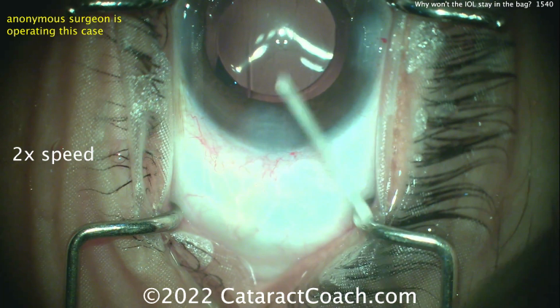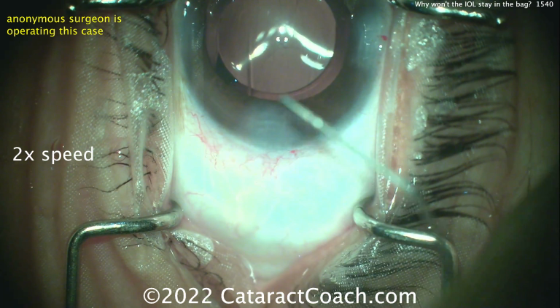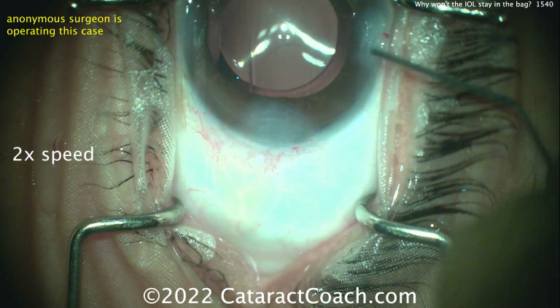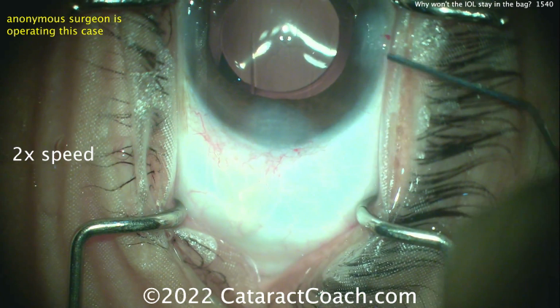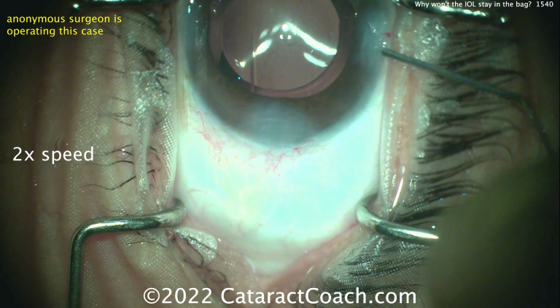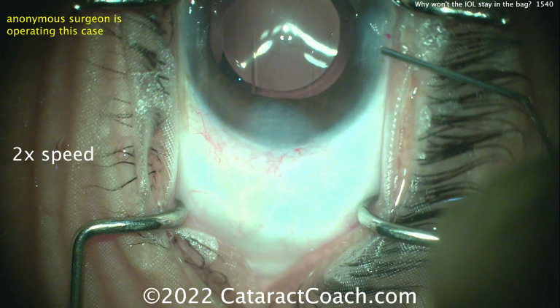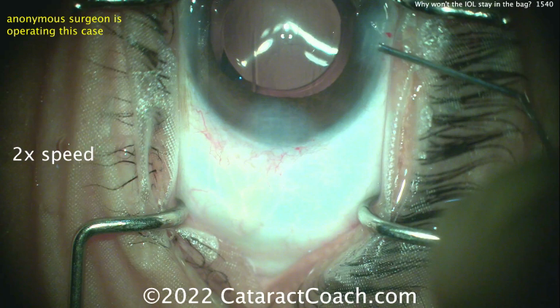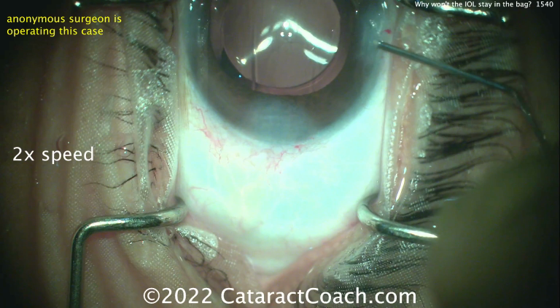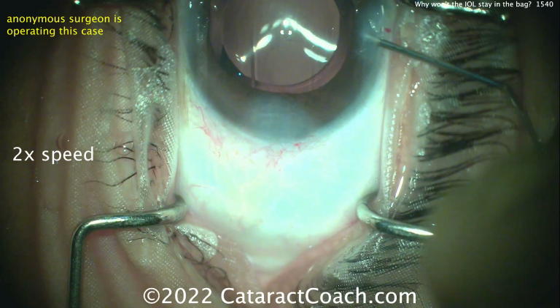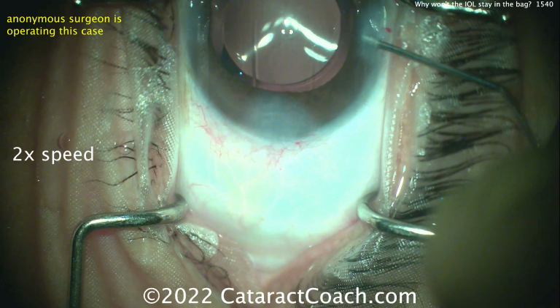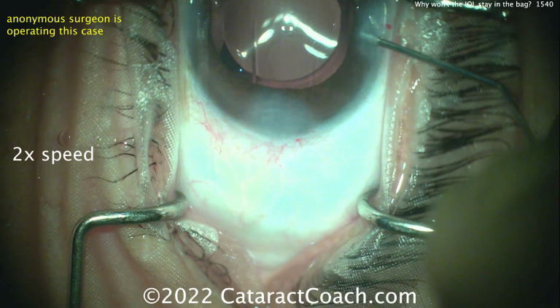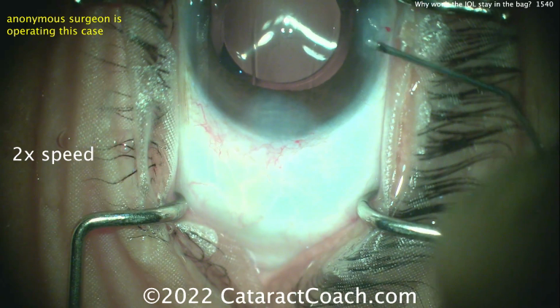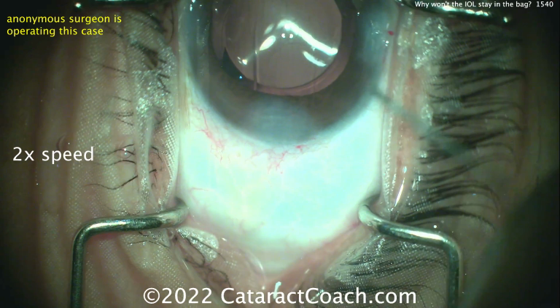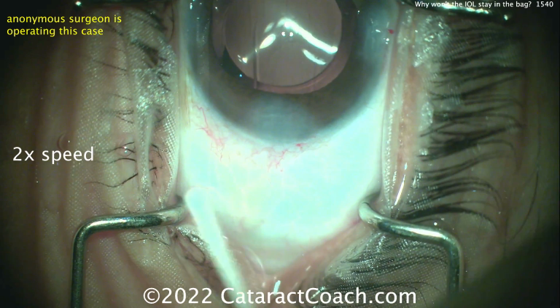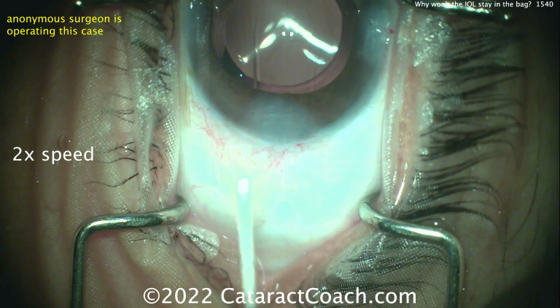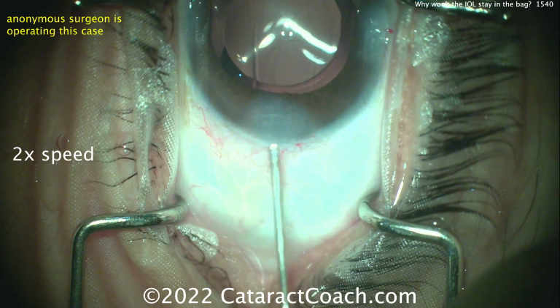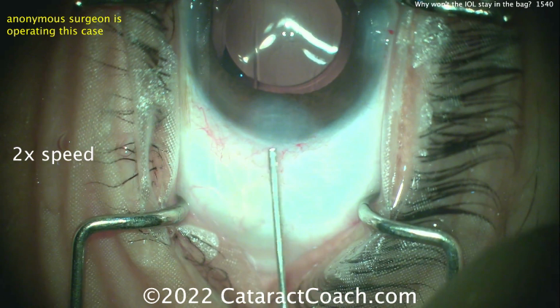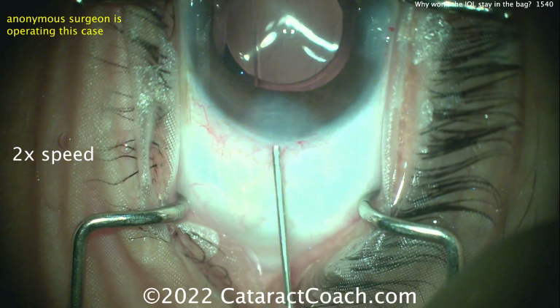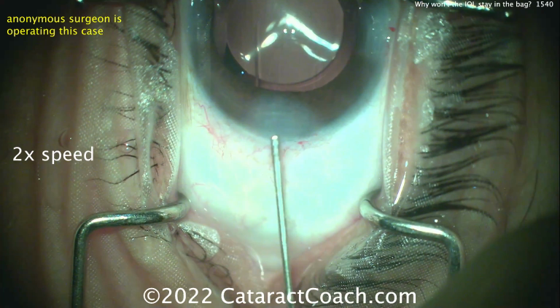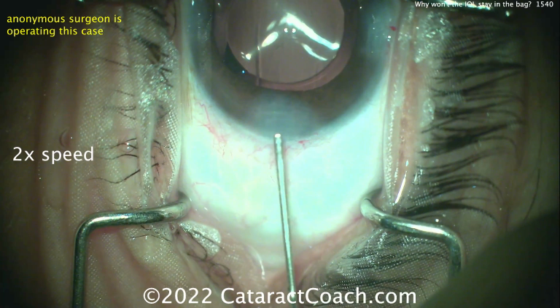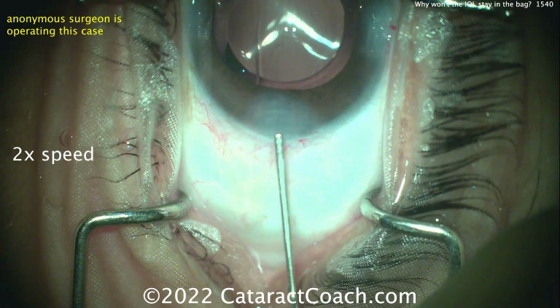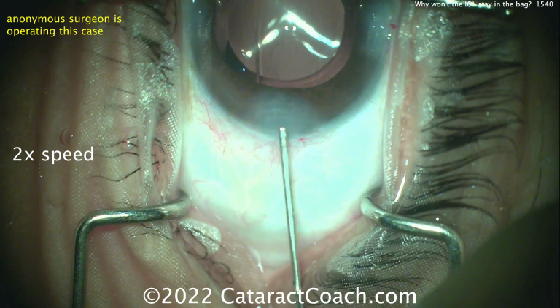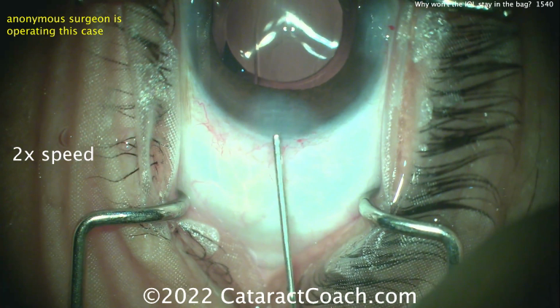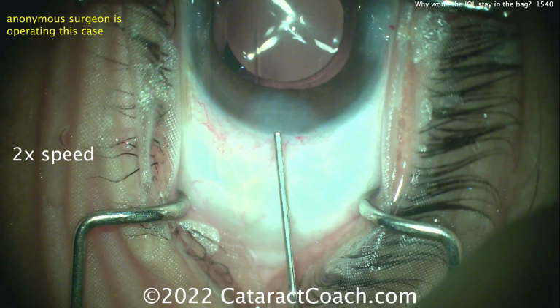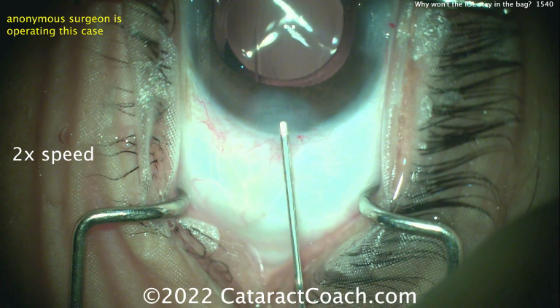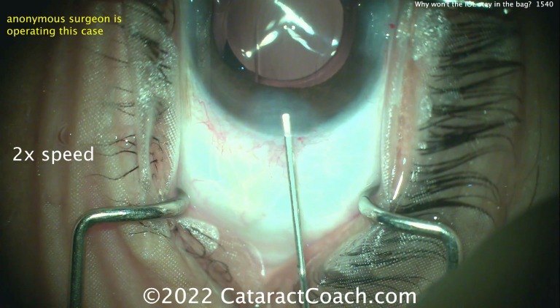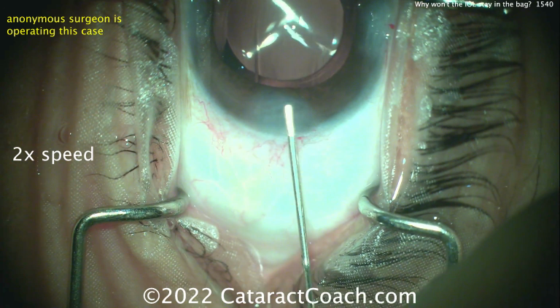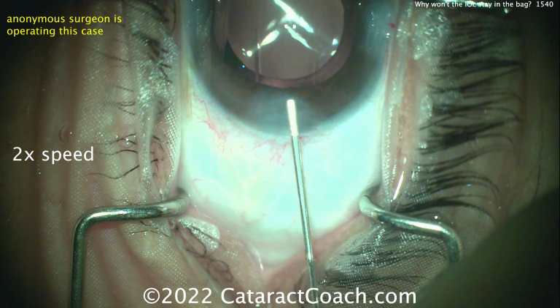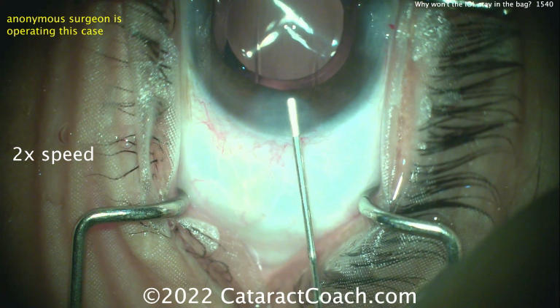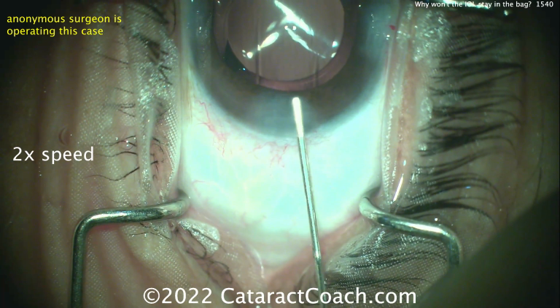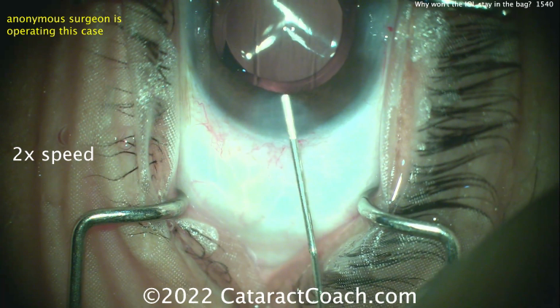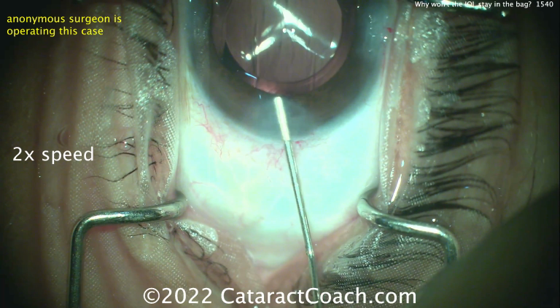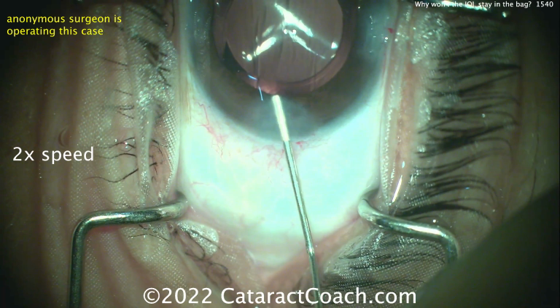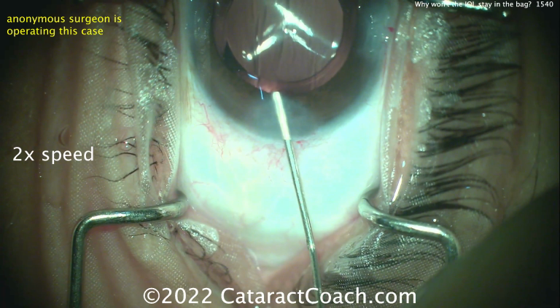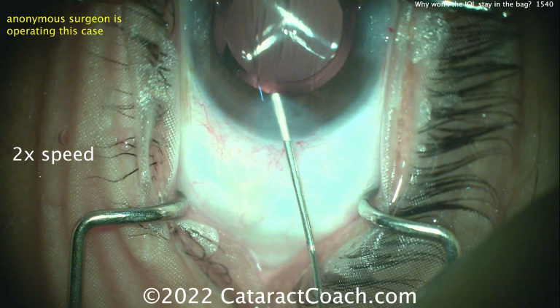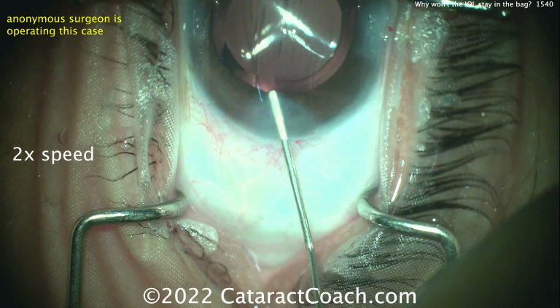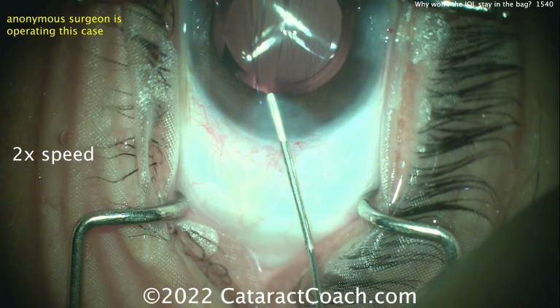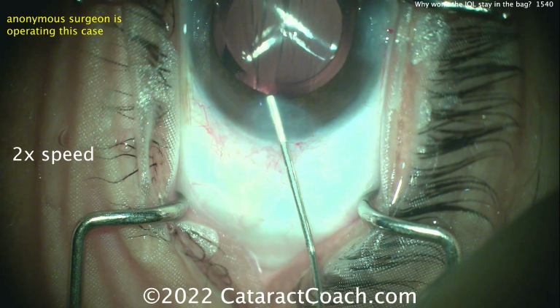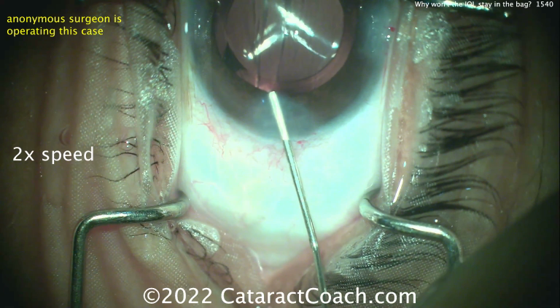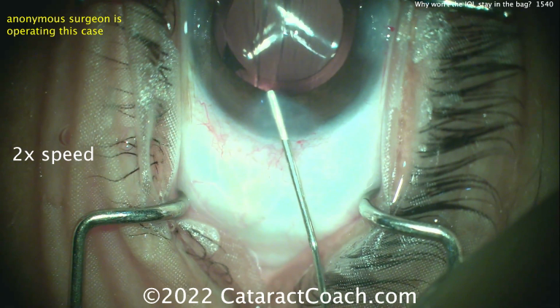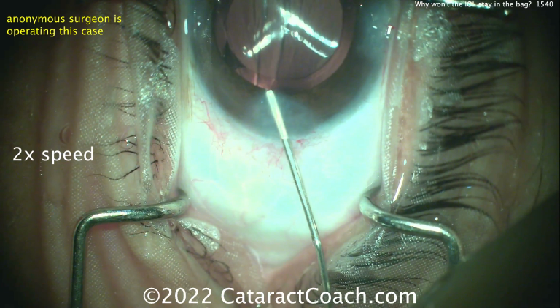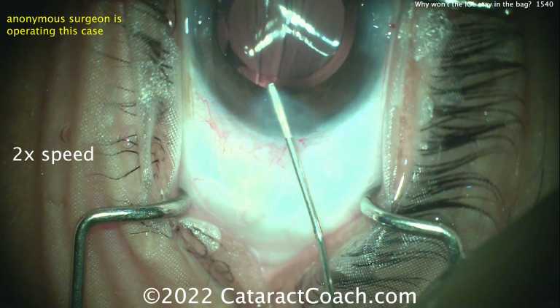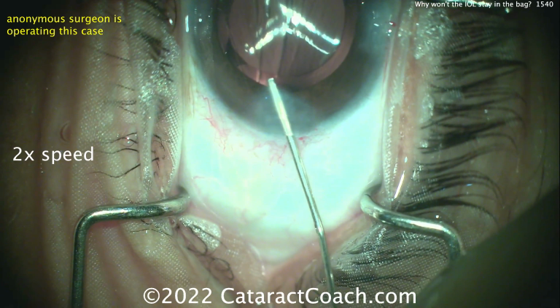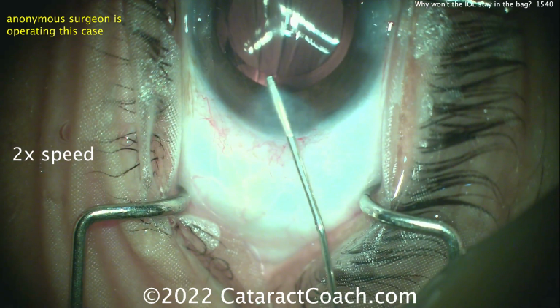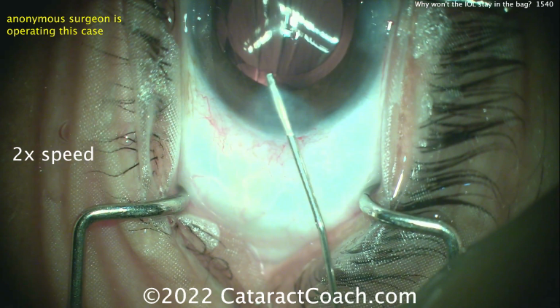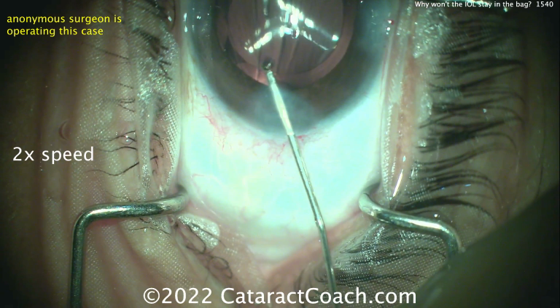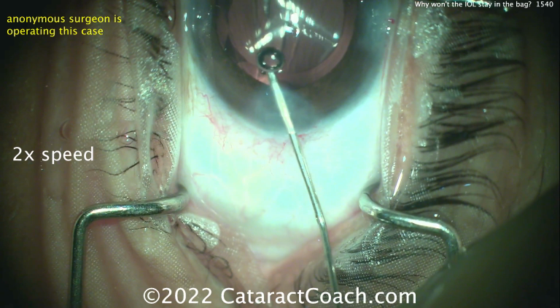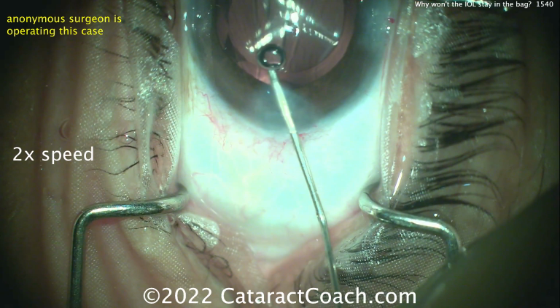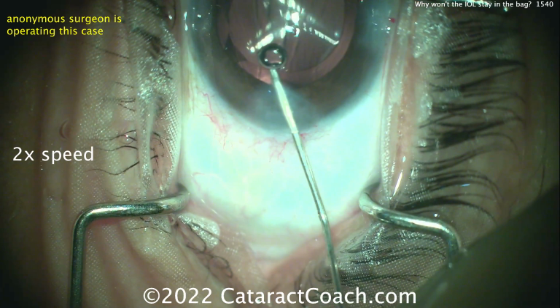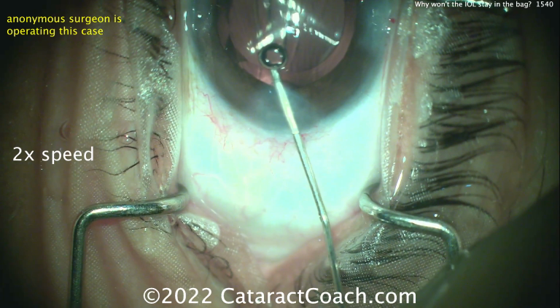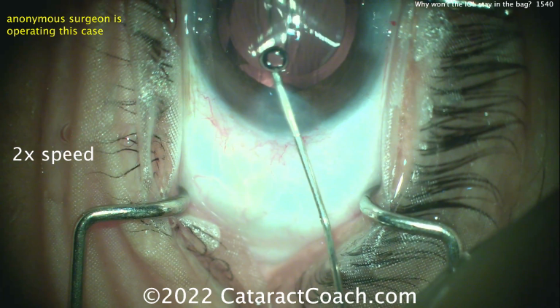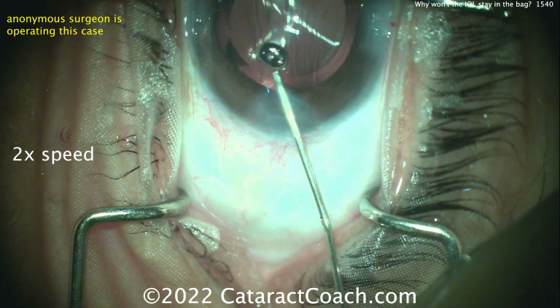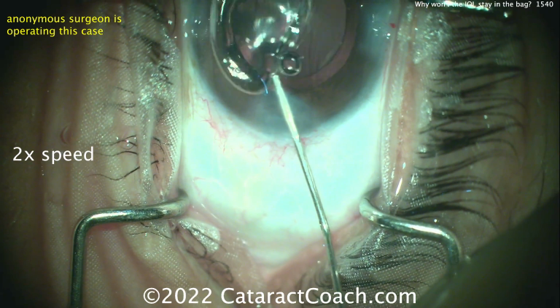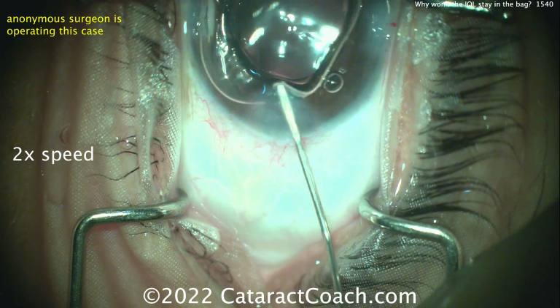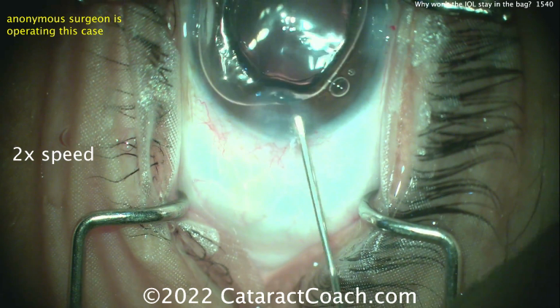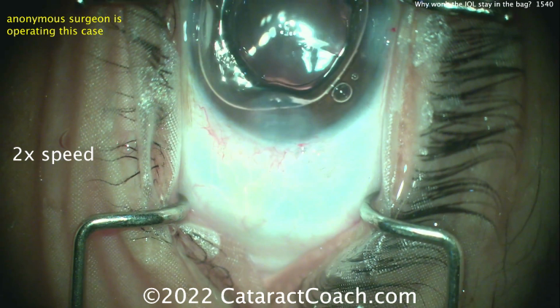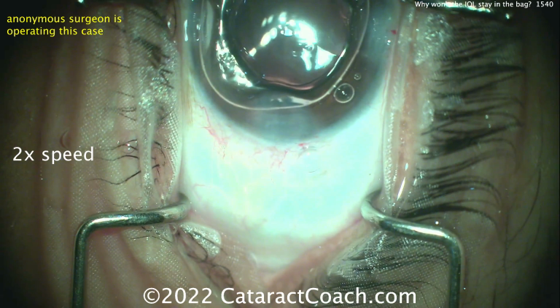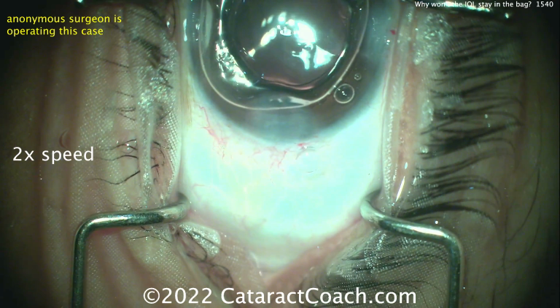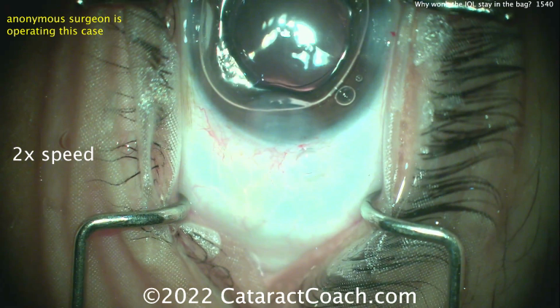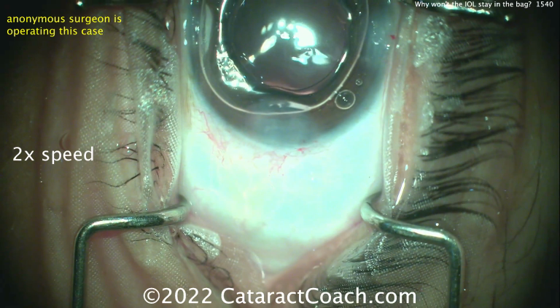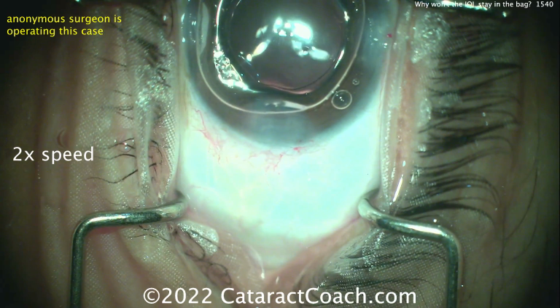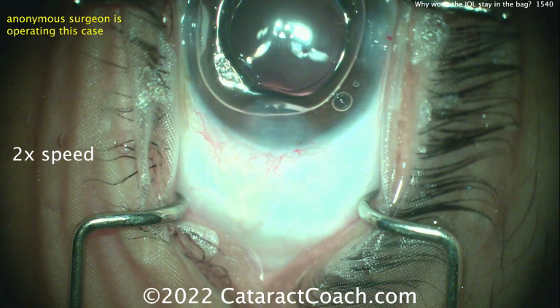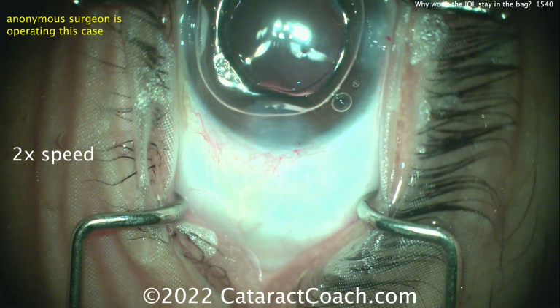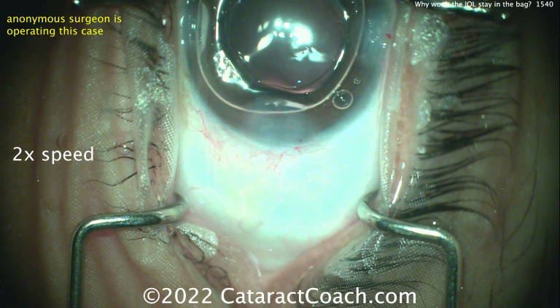Interesting case, and now you've learned something new. Would you be careful of the speculum being overly cranked open? Thanks for watching.